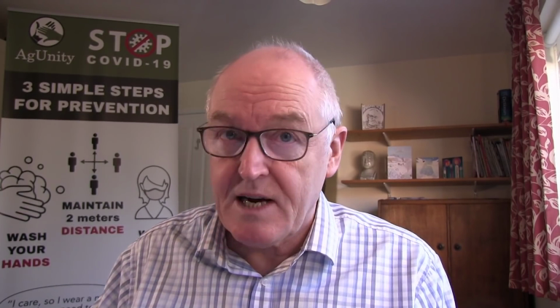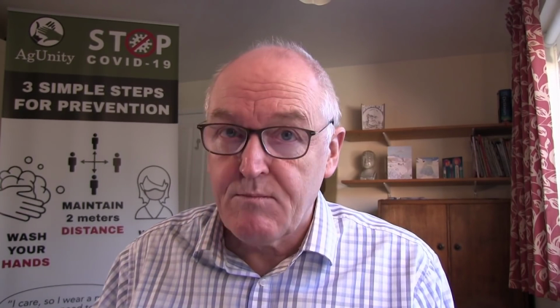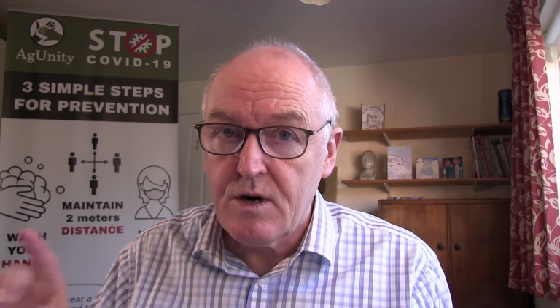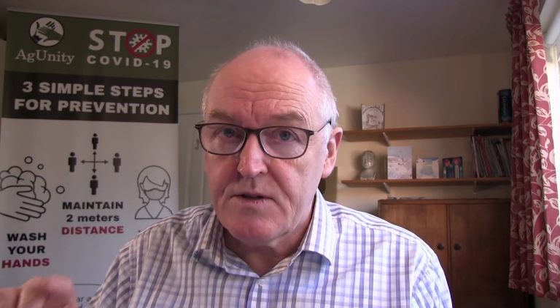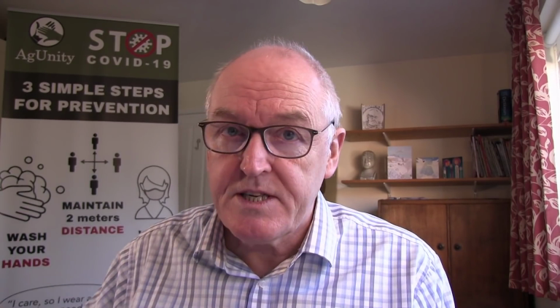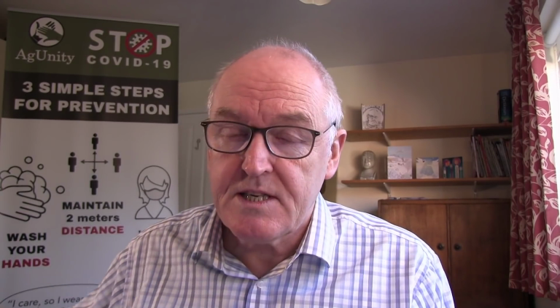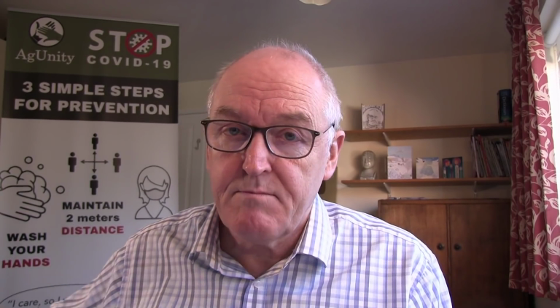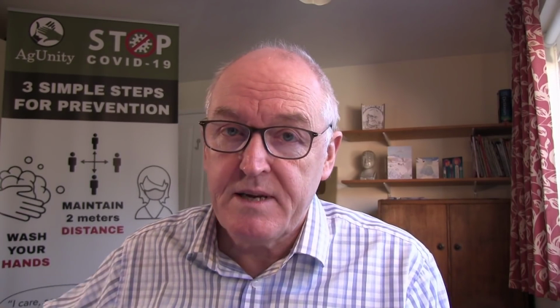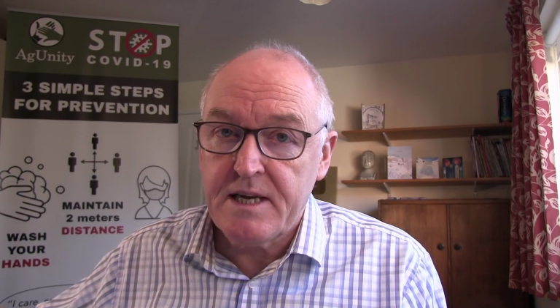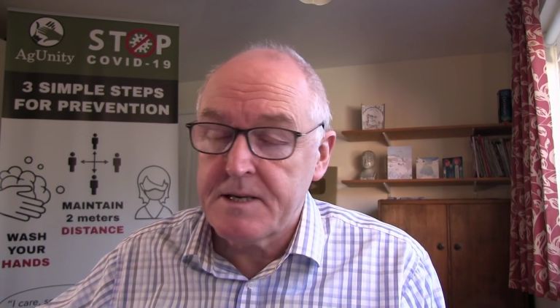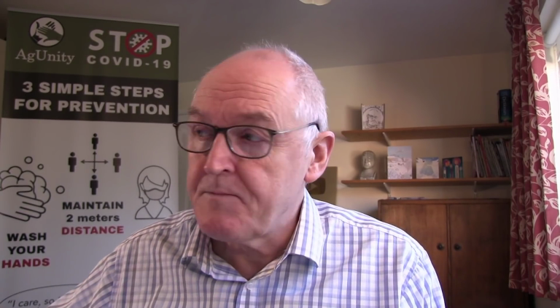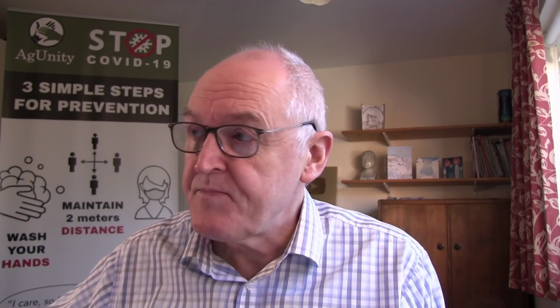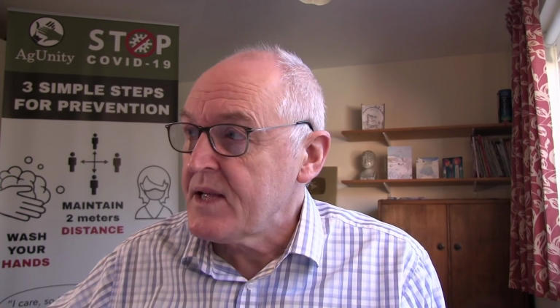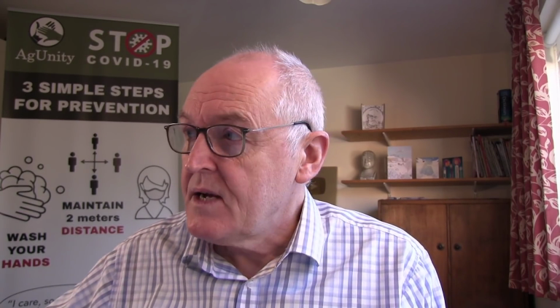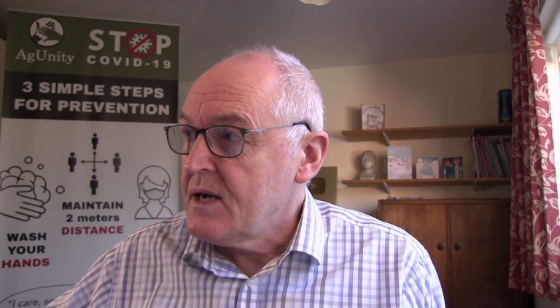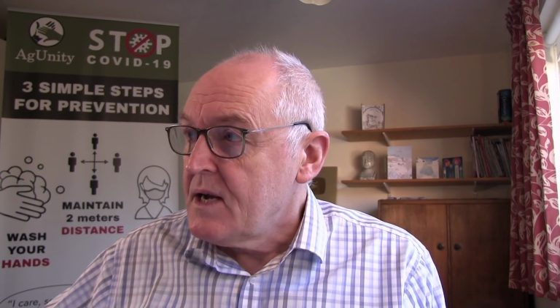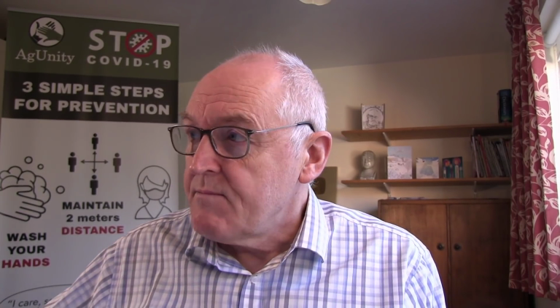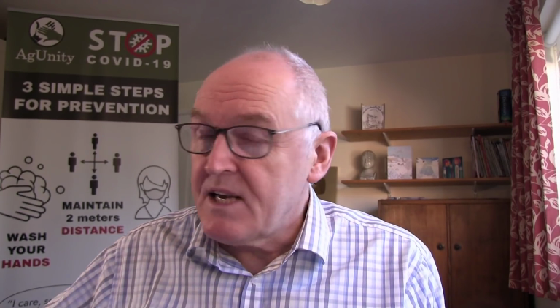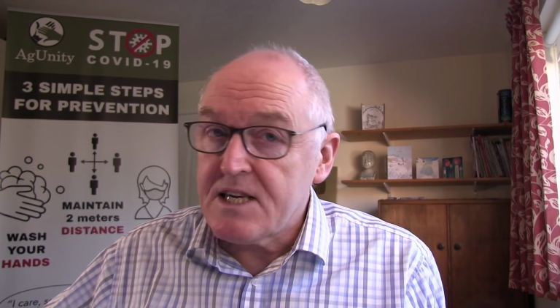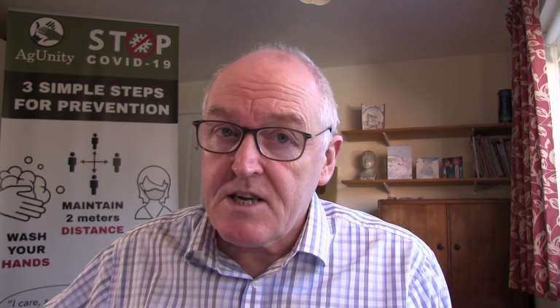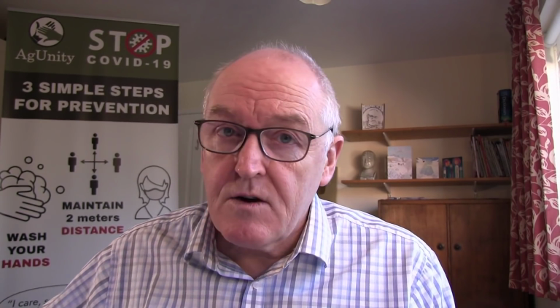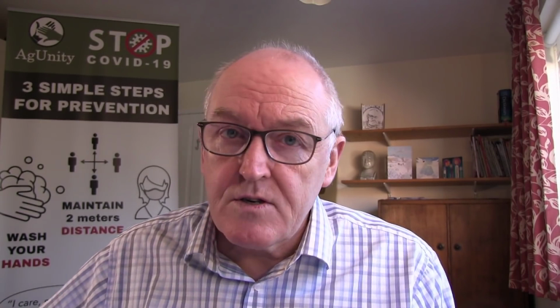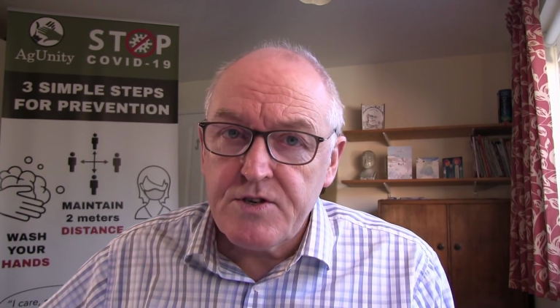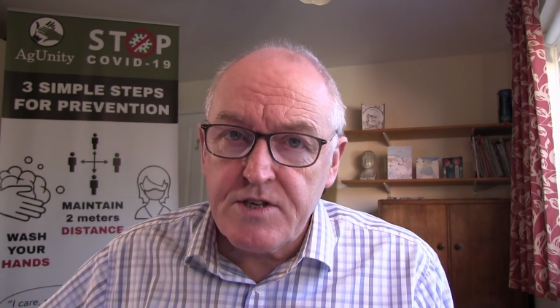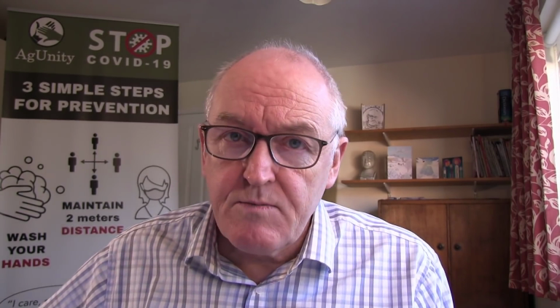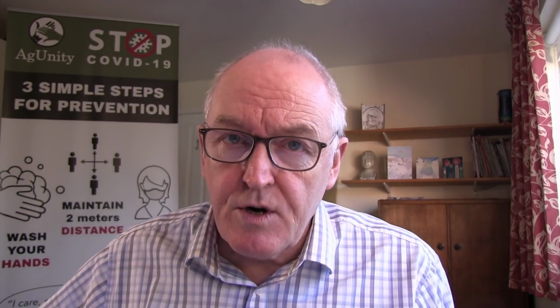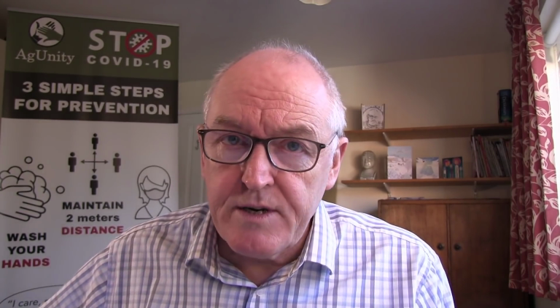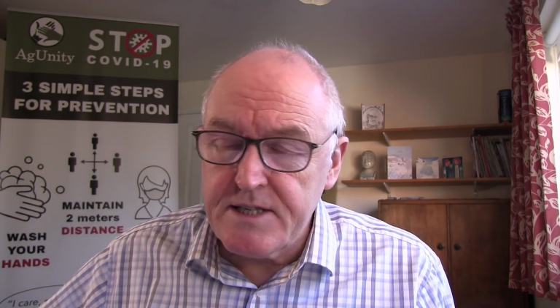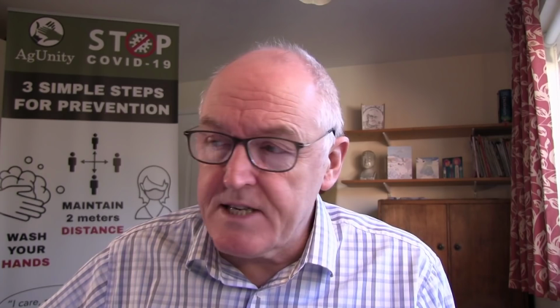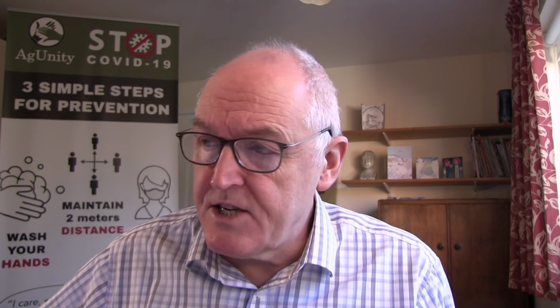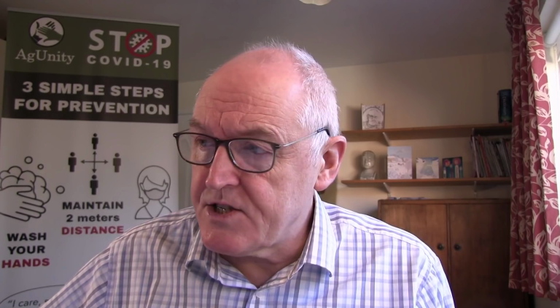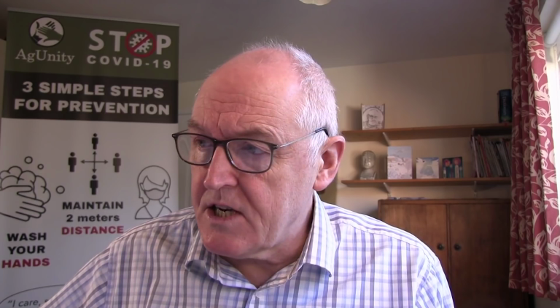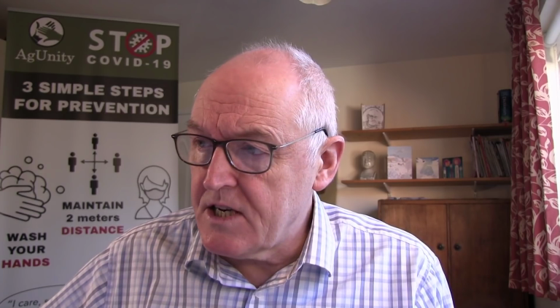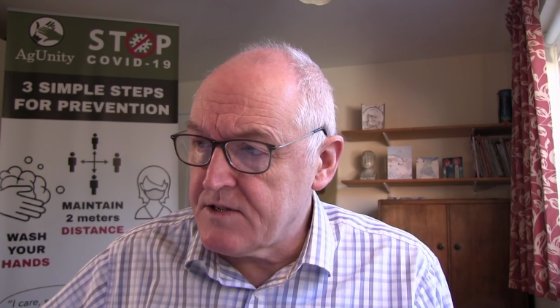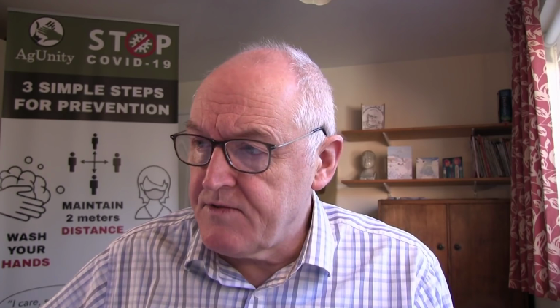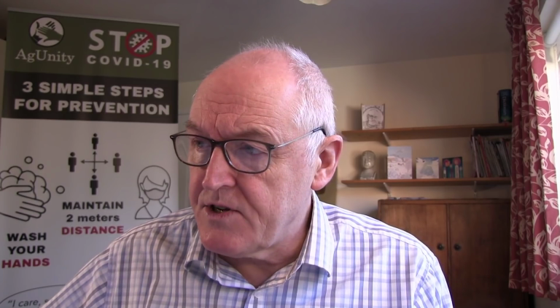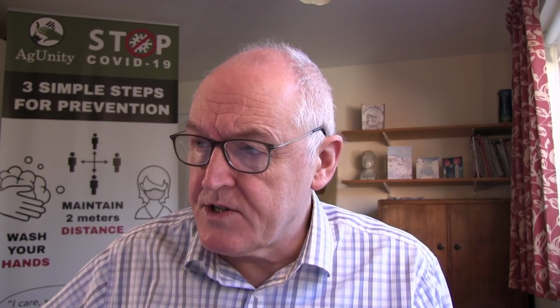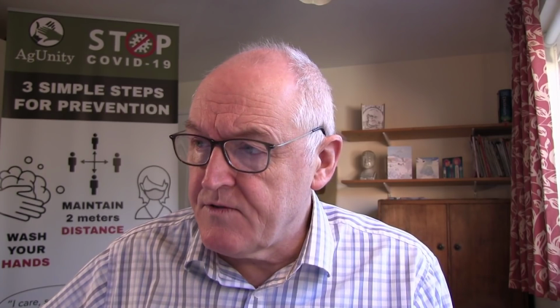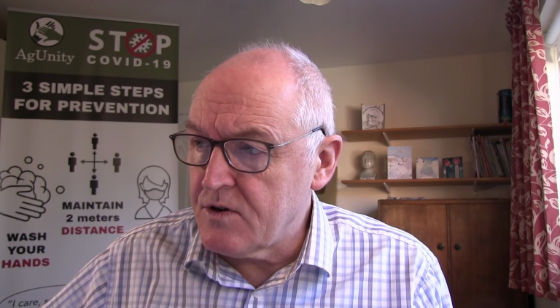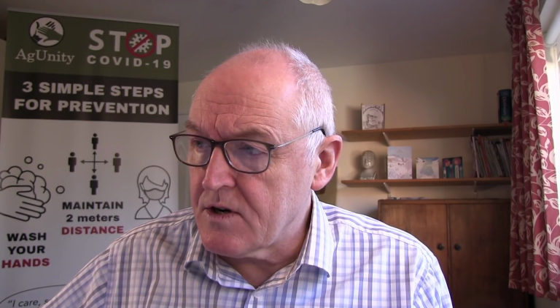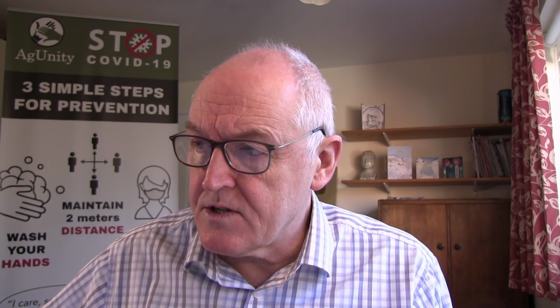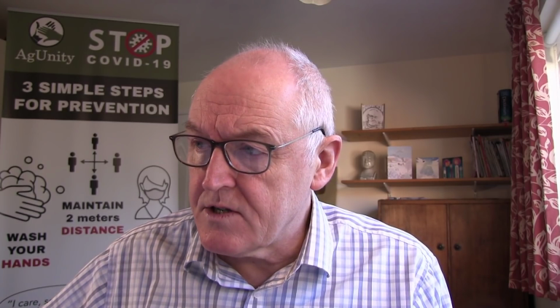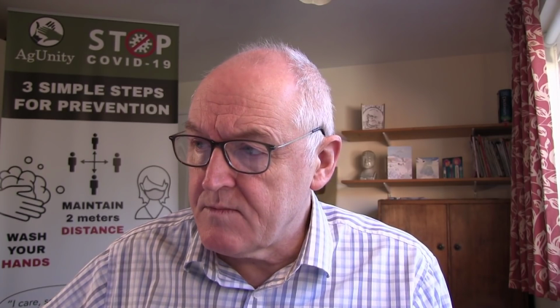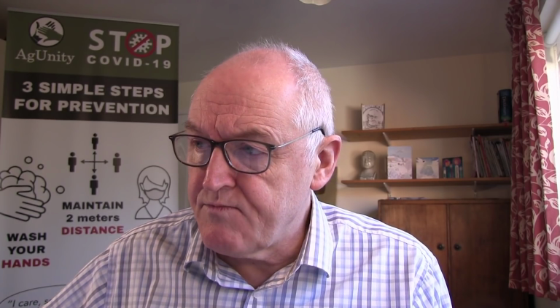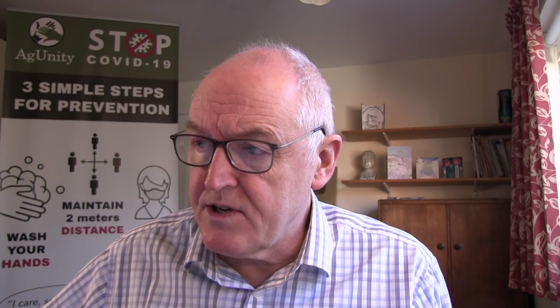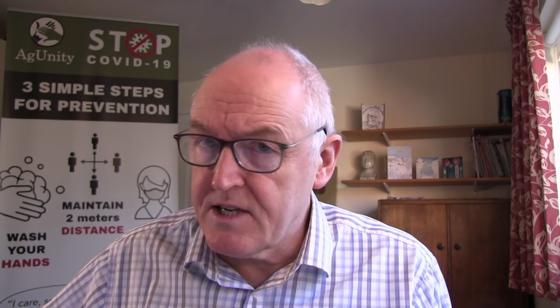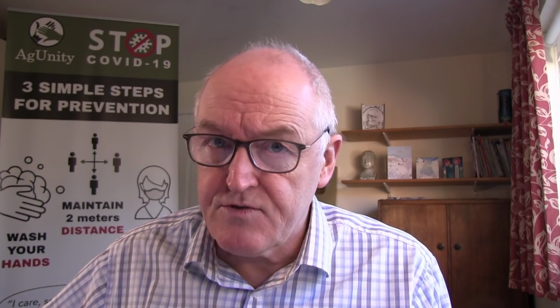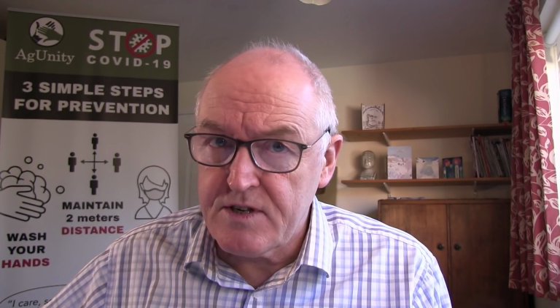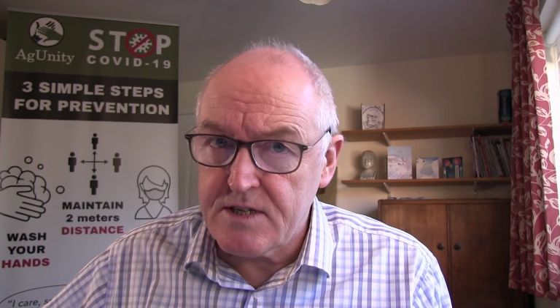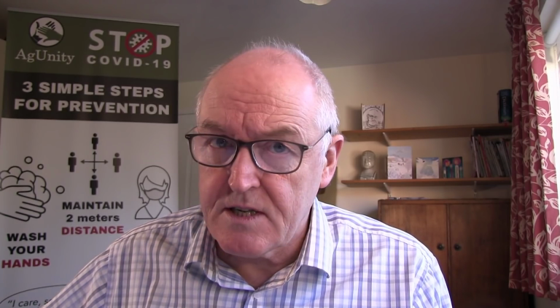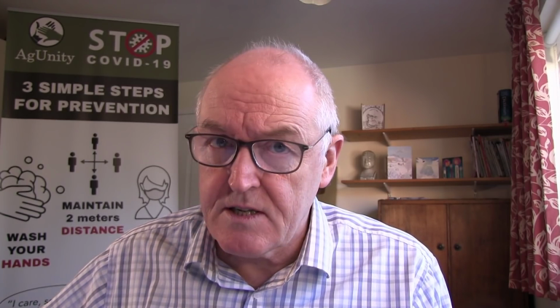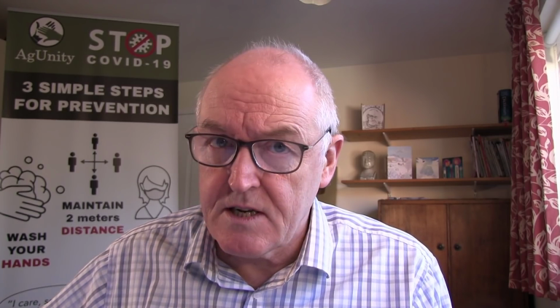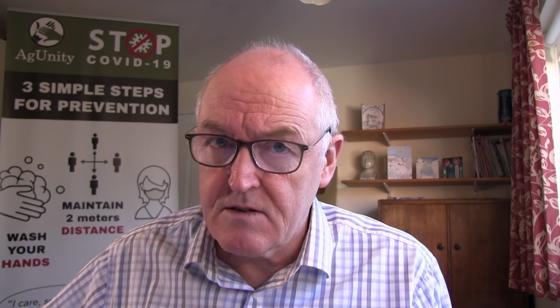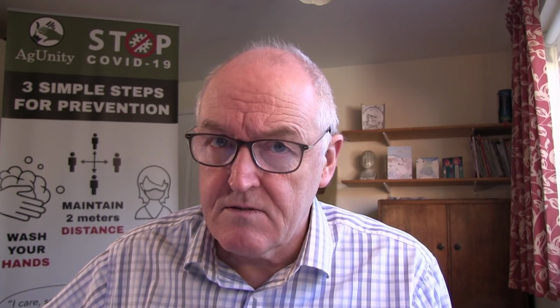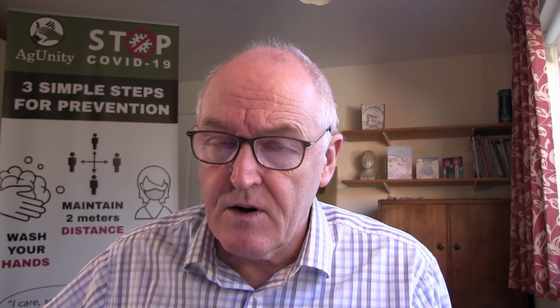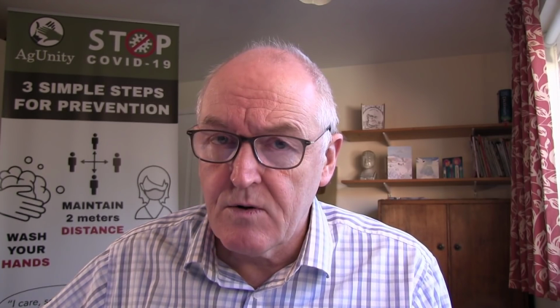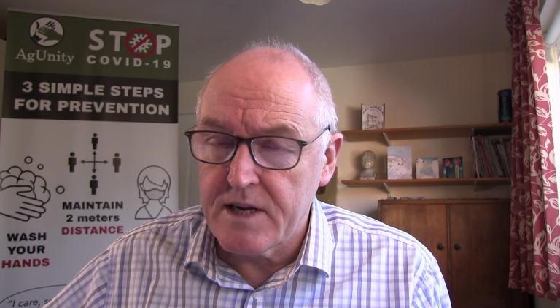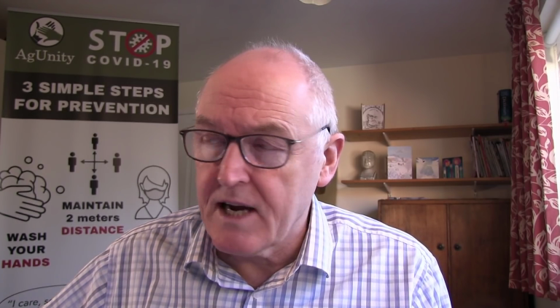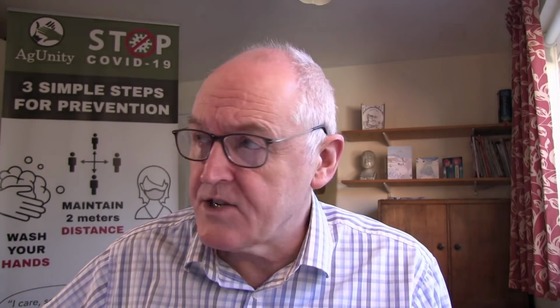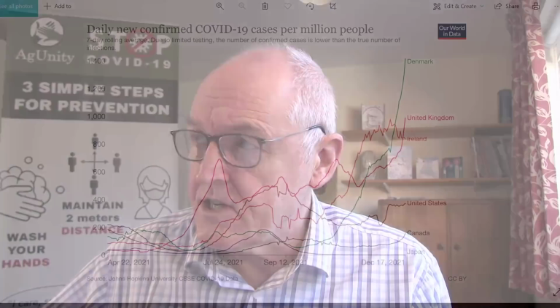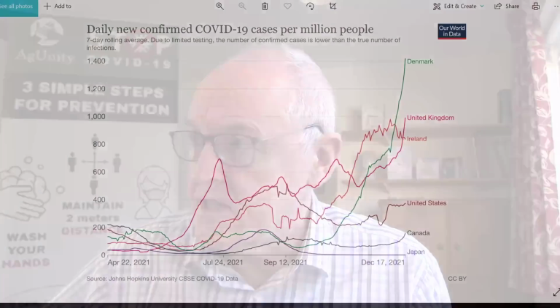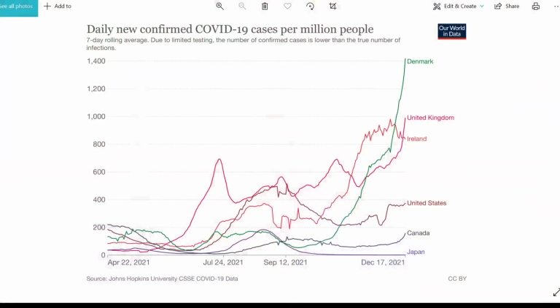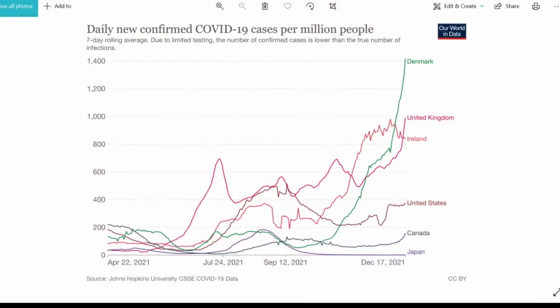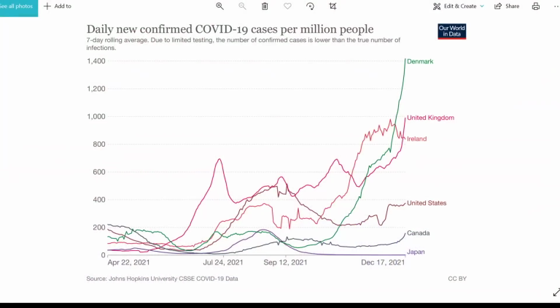More on this in a minute, but let's go on to some orientation slides first of all, because there are some pretty interesting things unfolding at the moment.